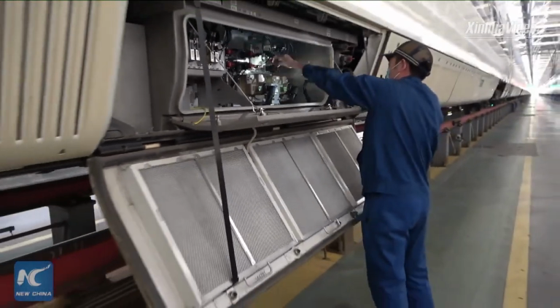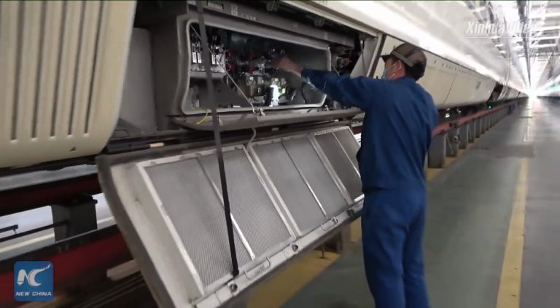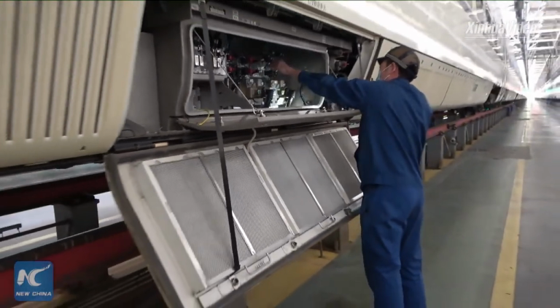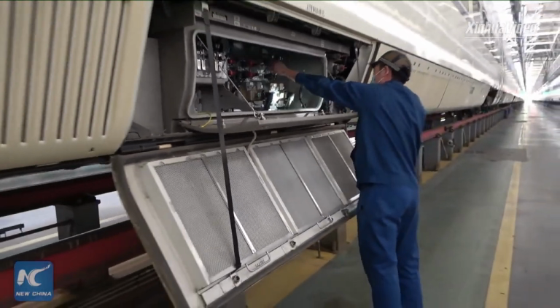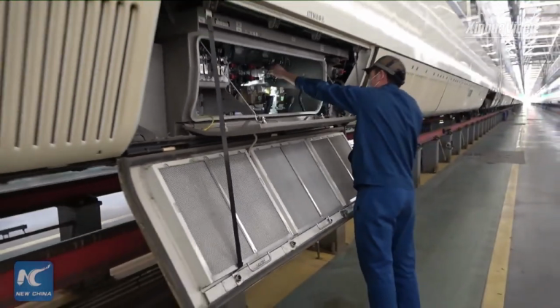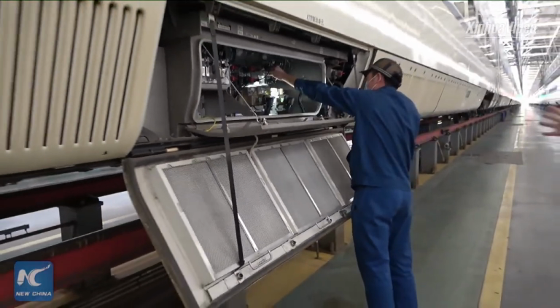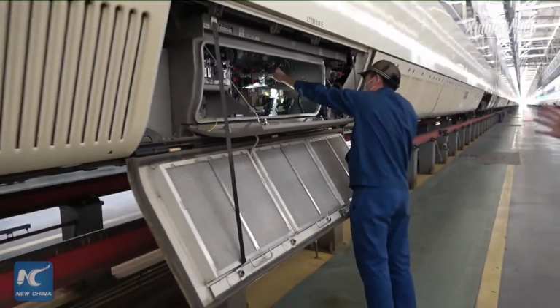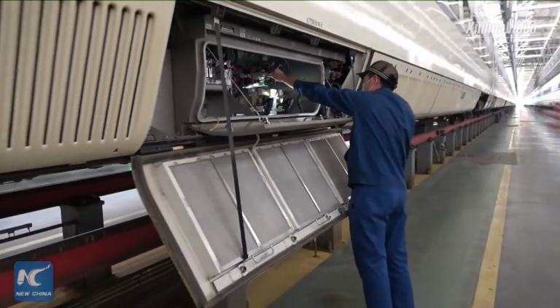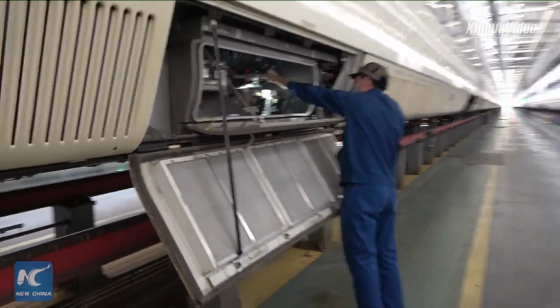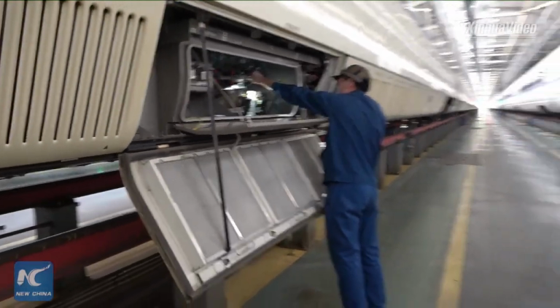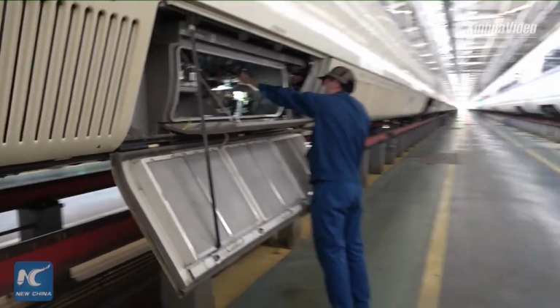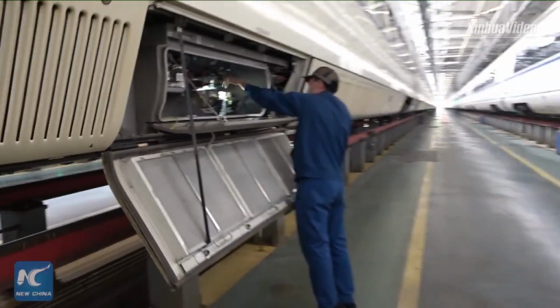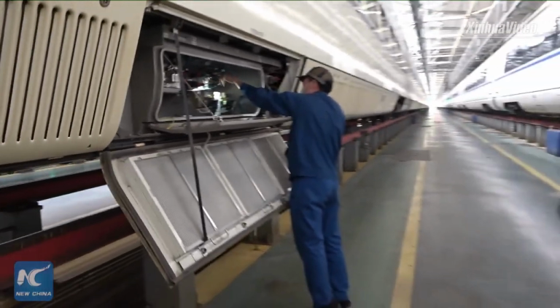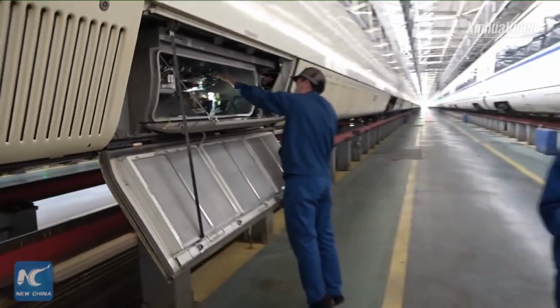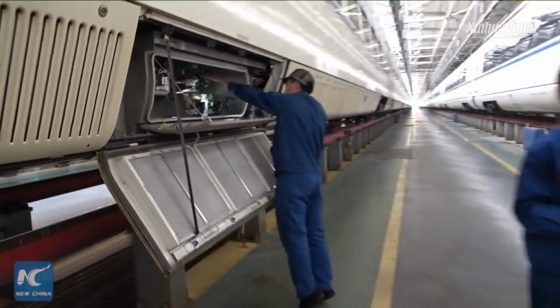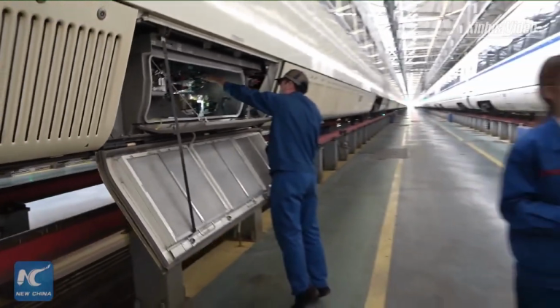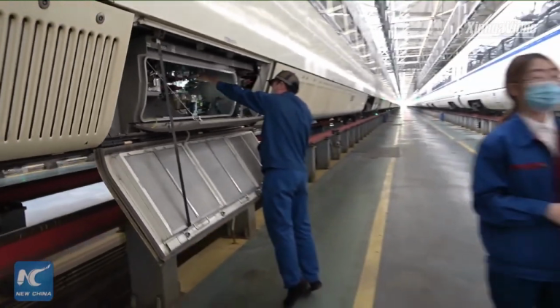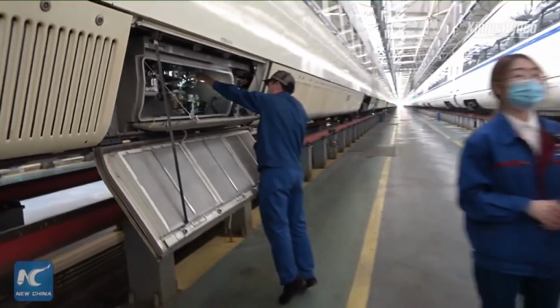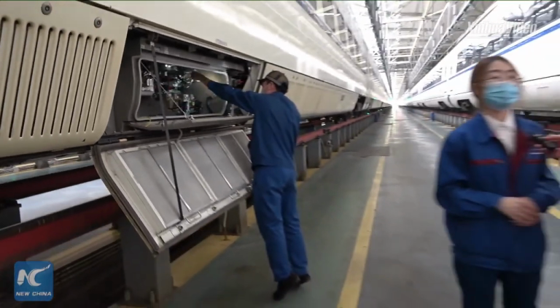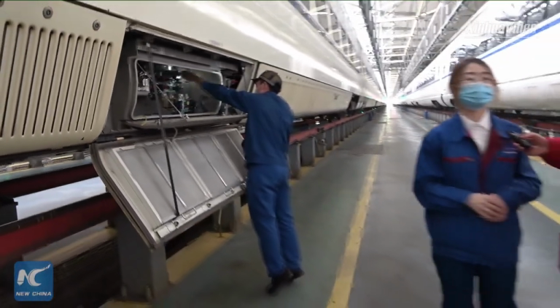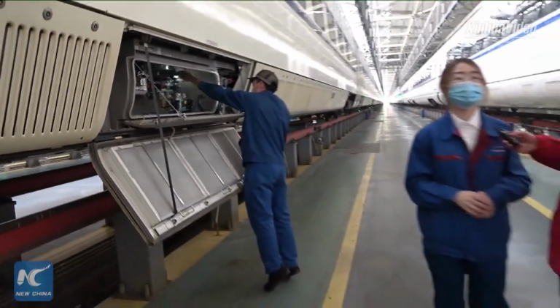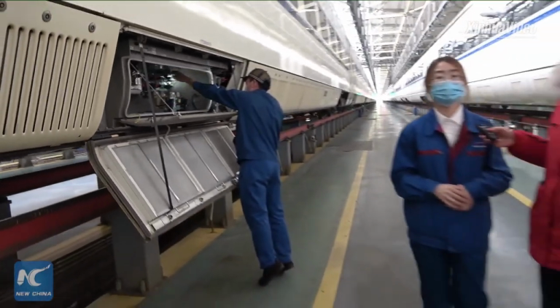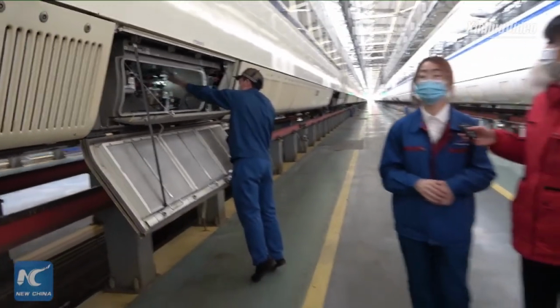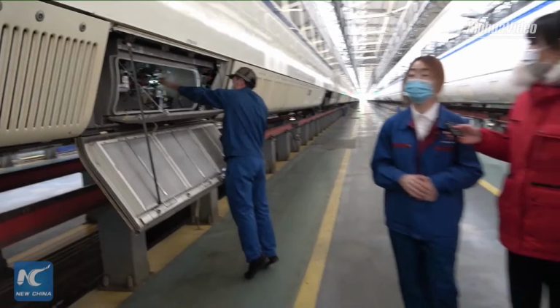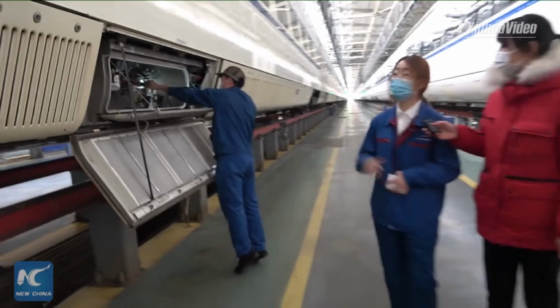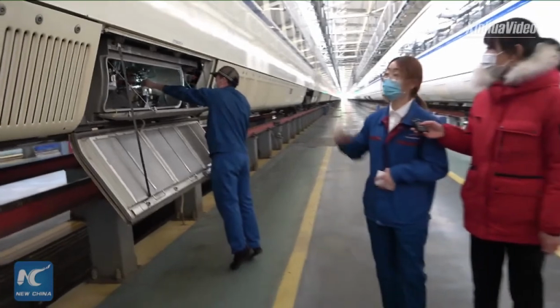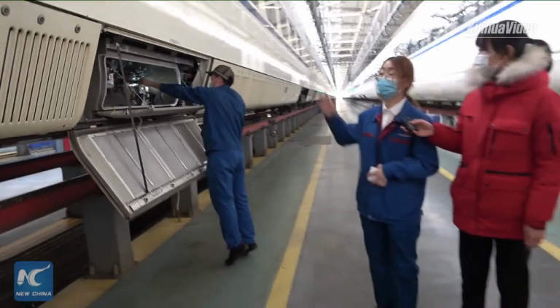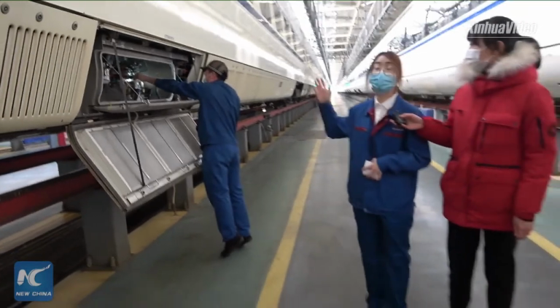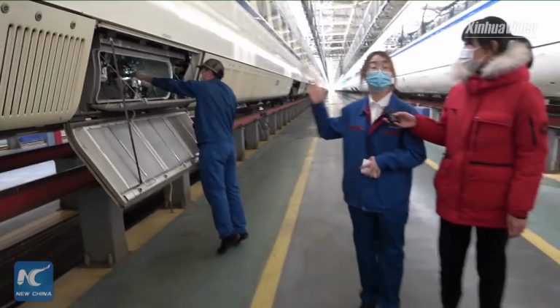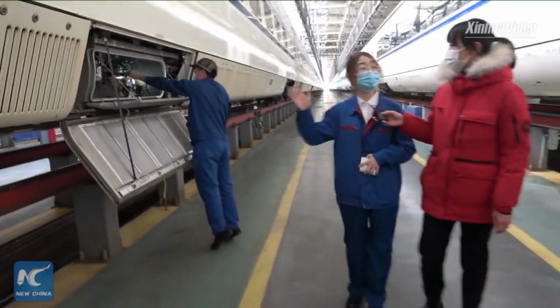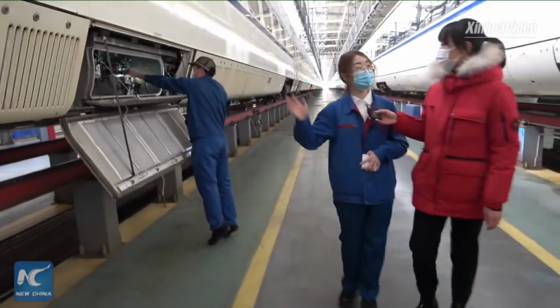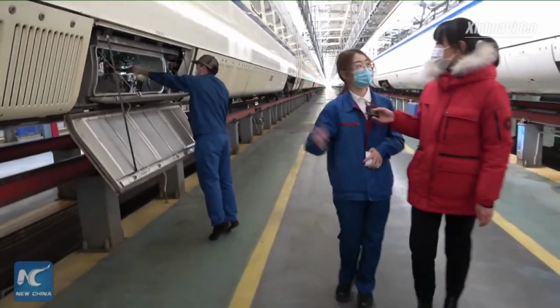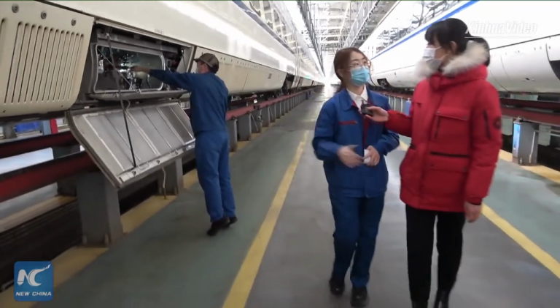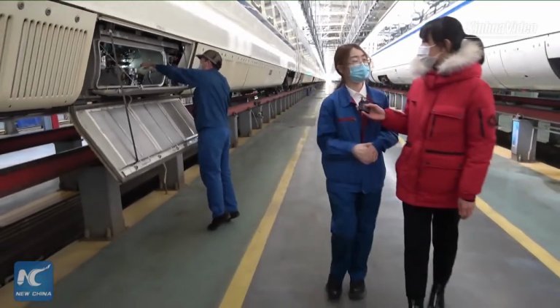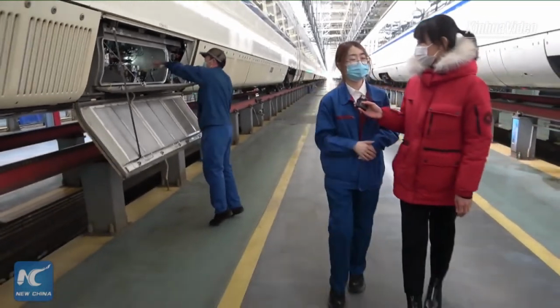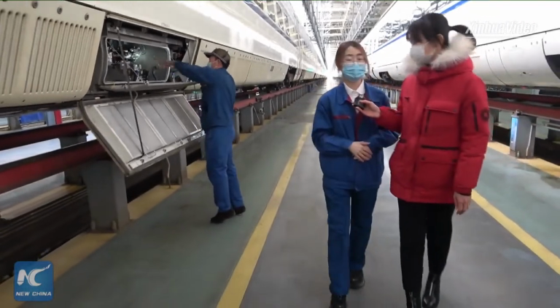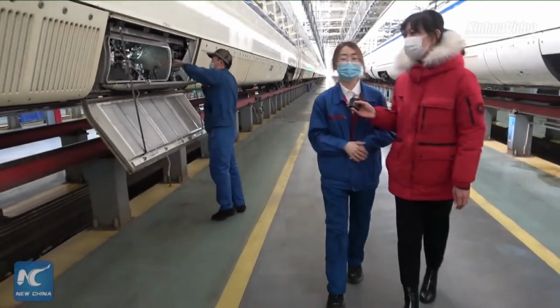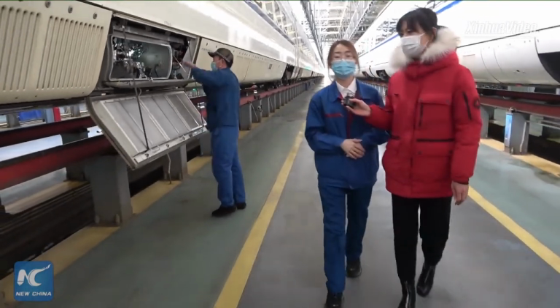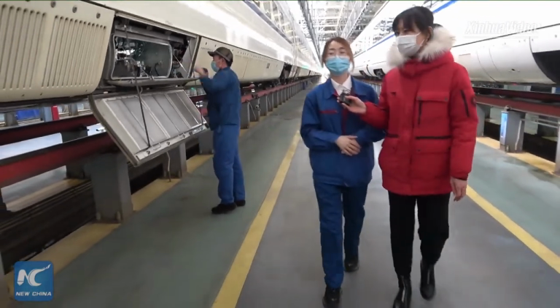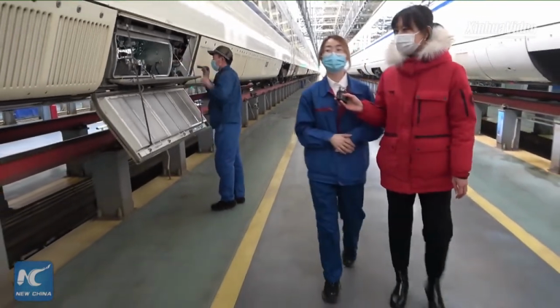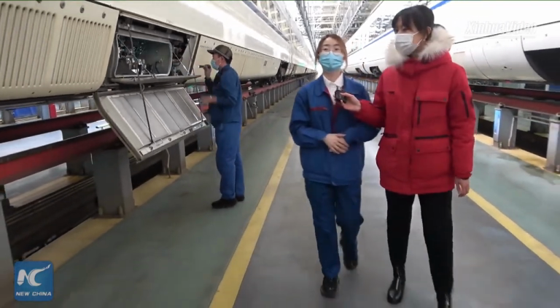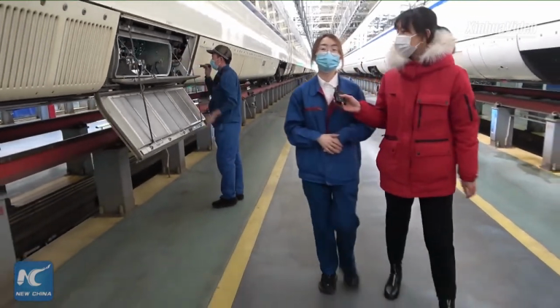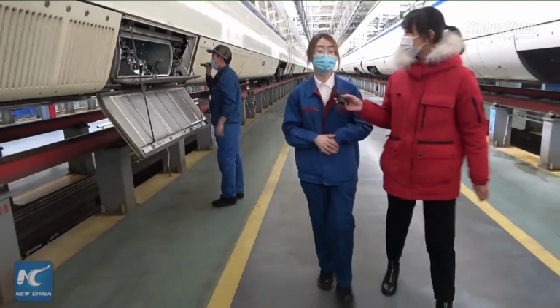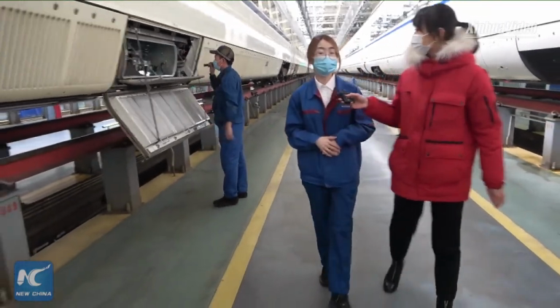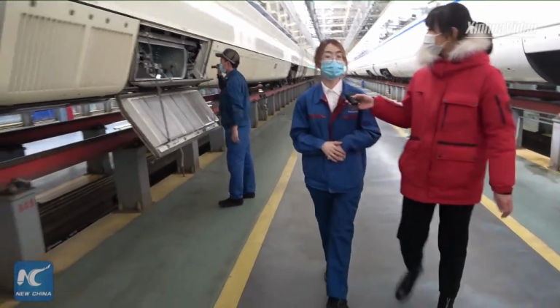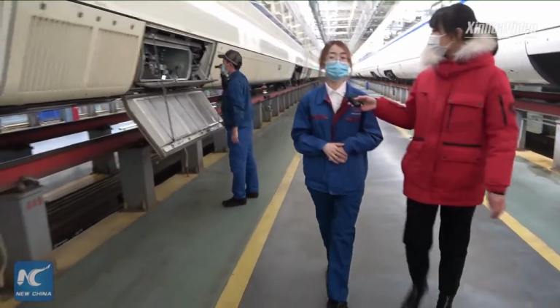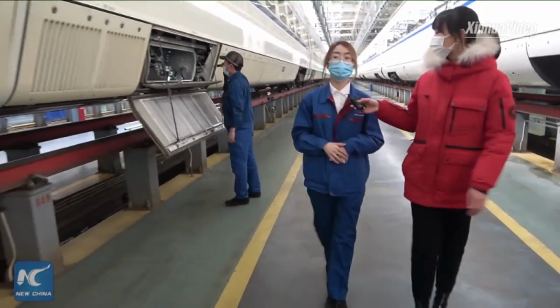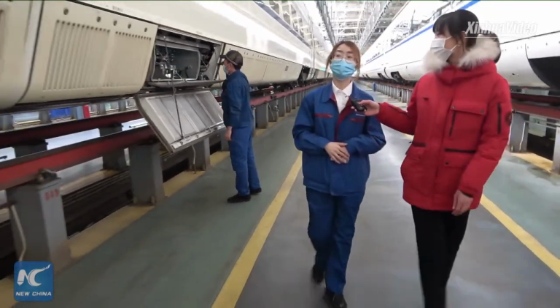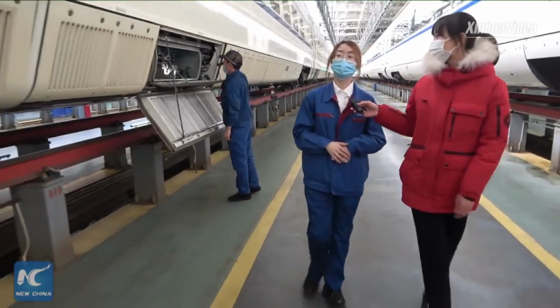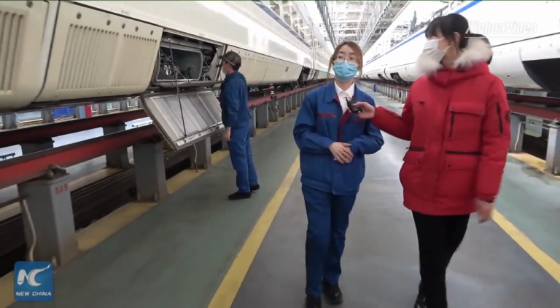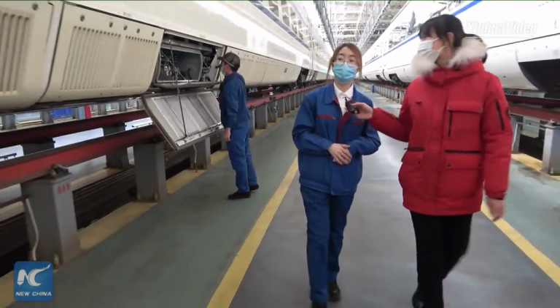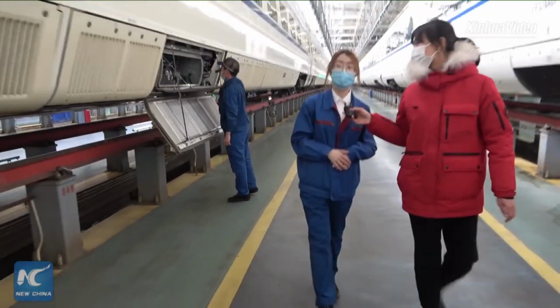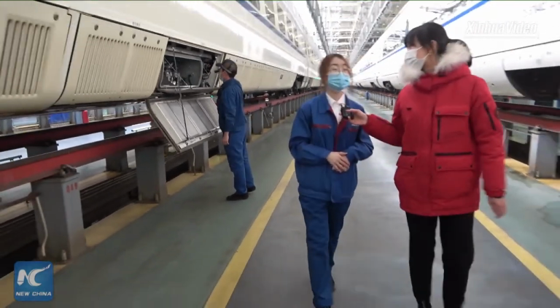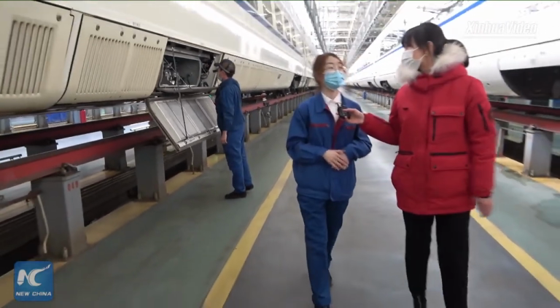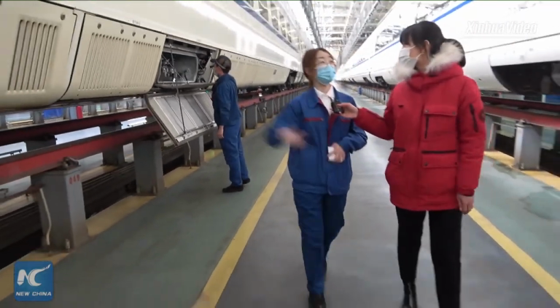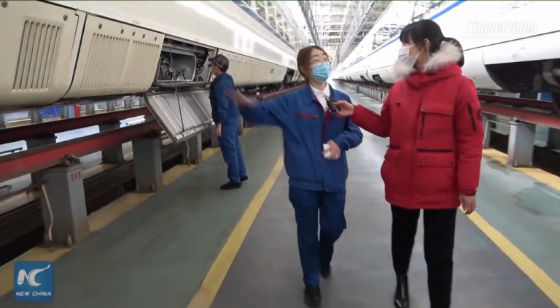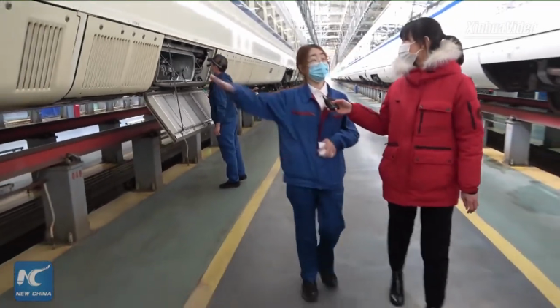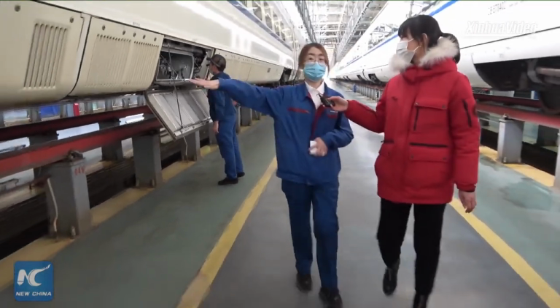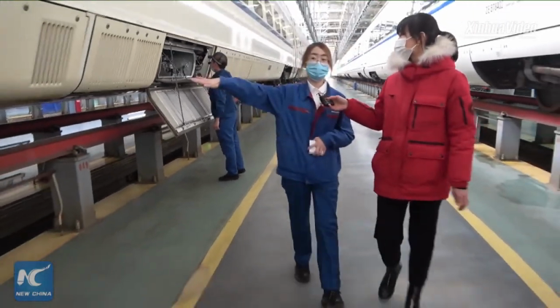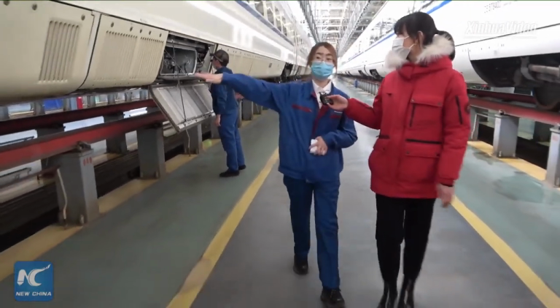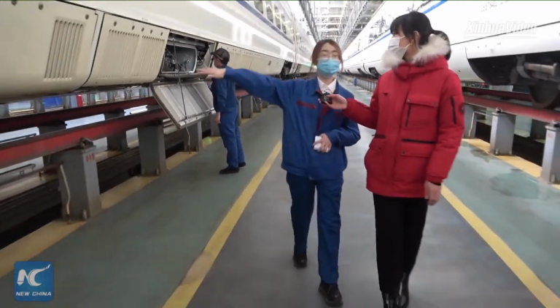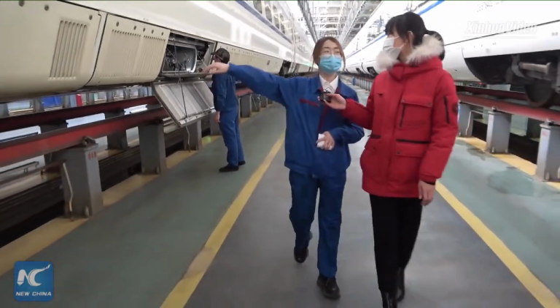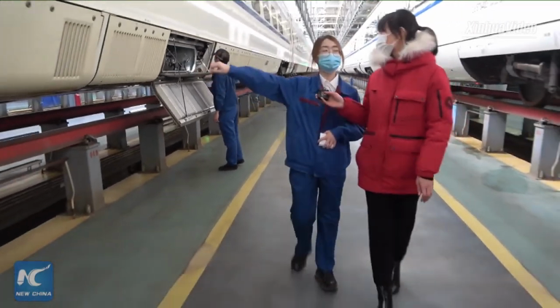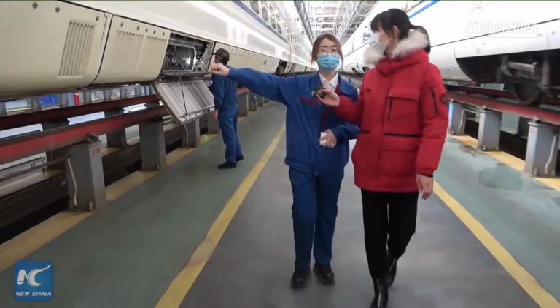For some key parts, we use cameras to keep it on record. Now, let's take a look at the bogey from beneath the trains.